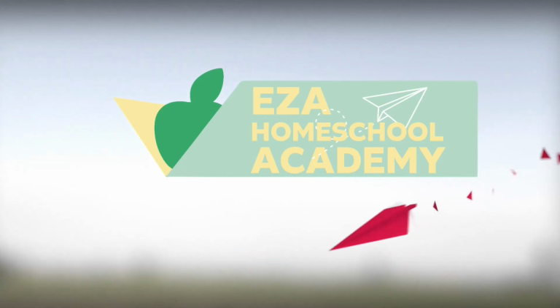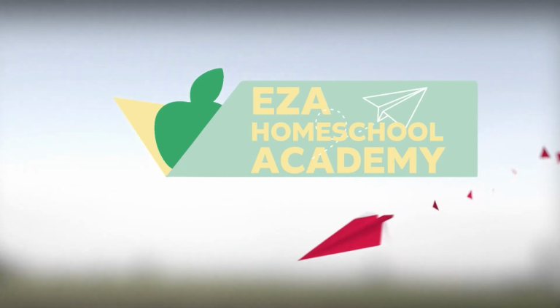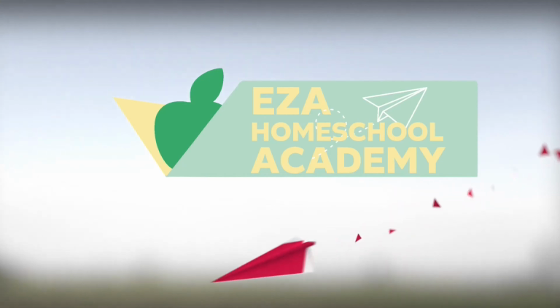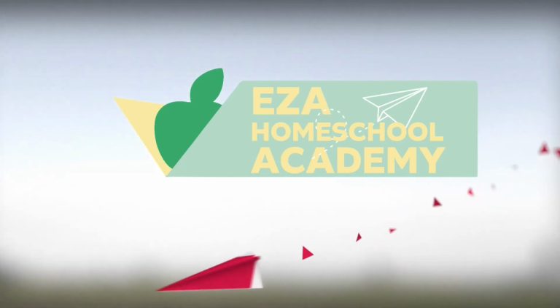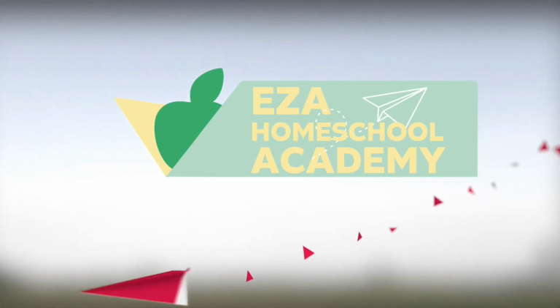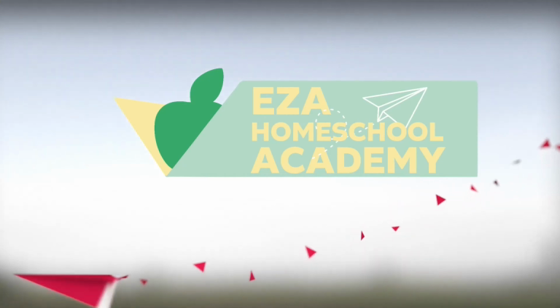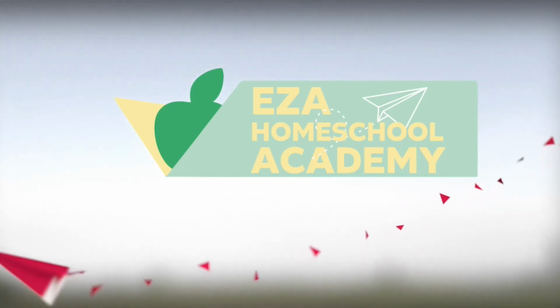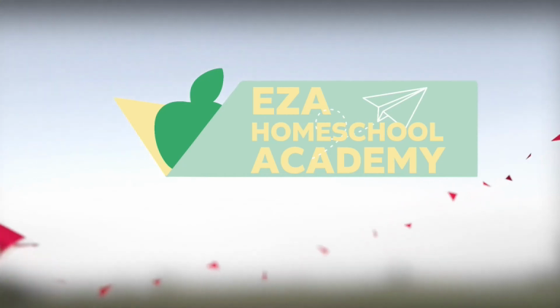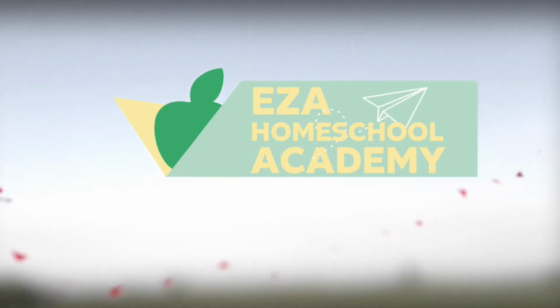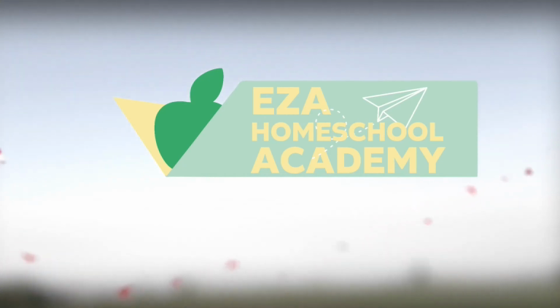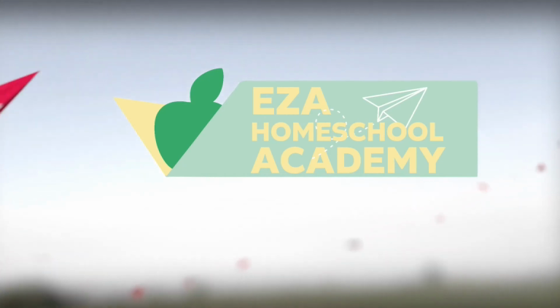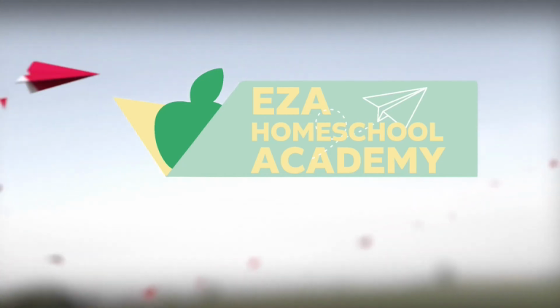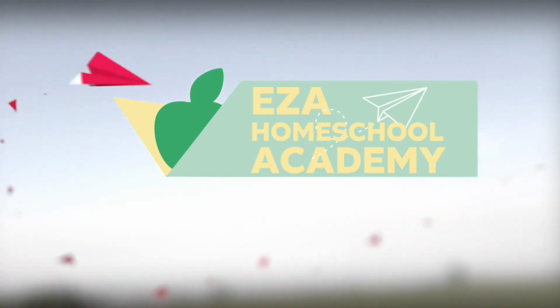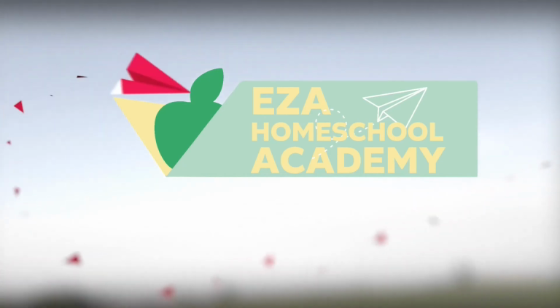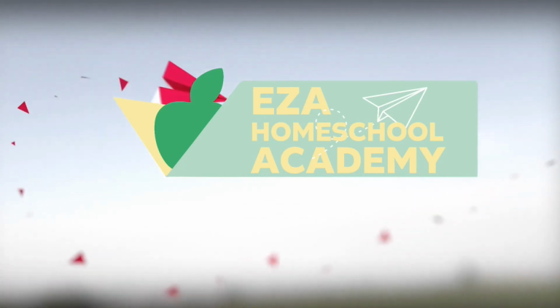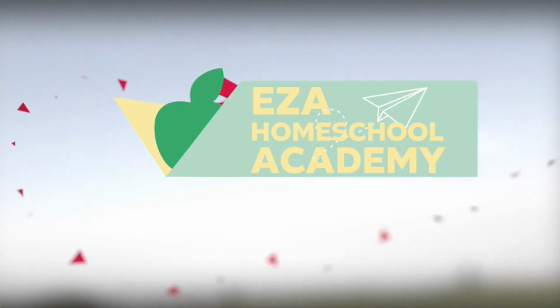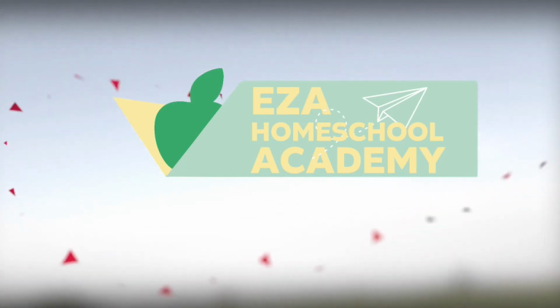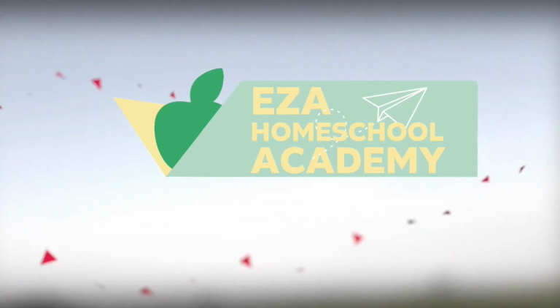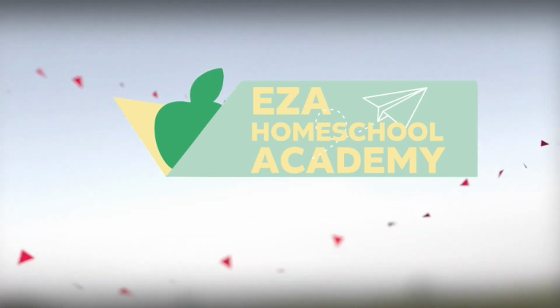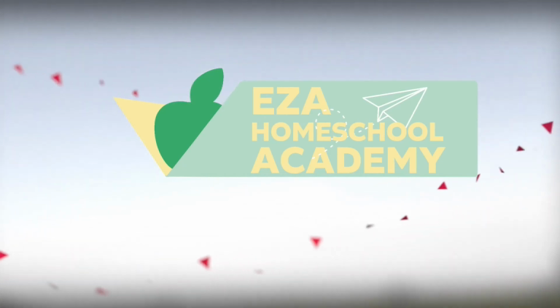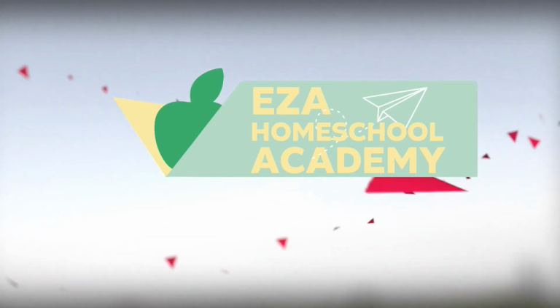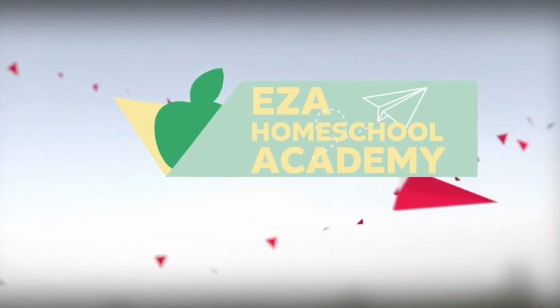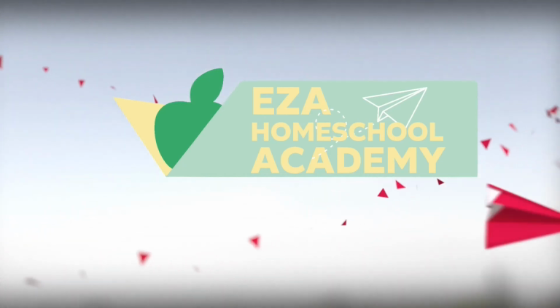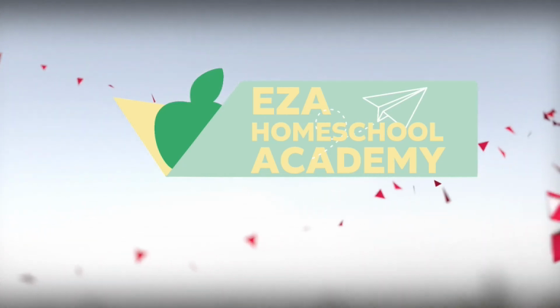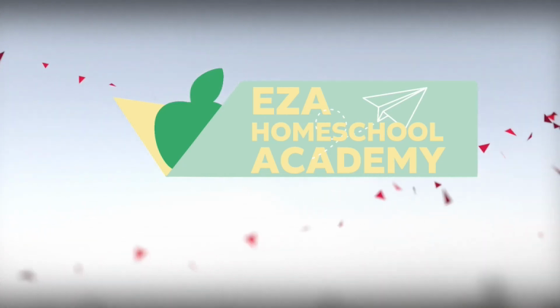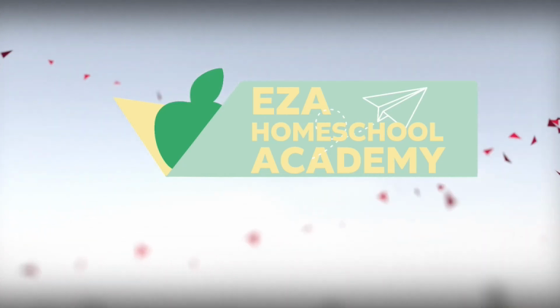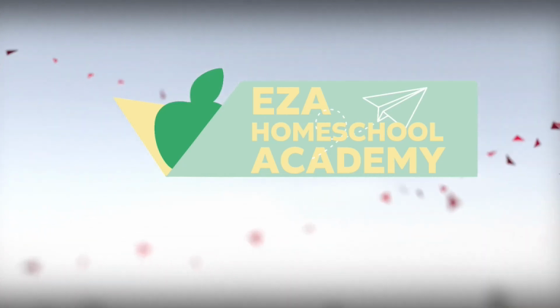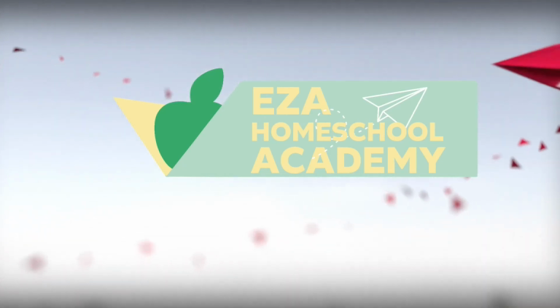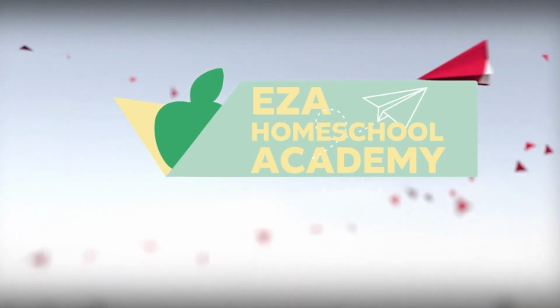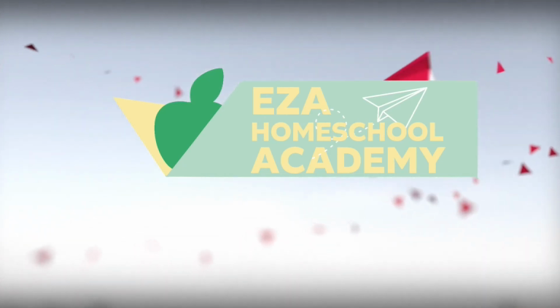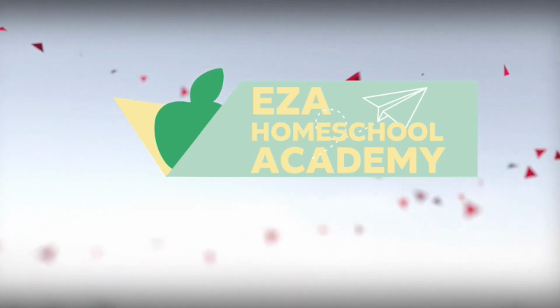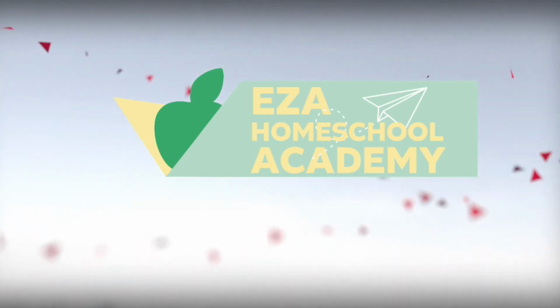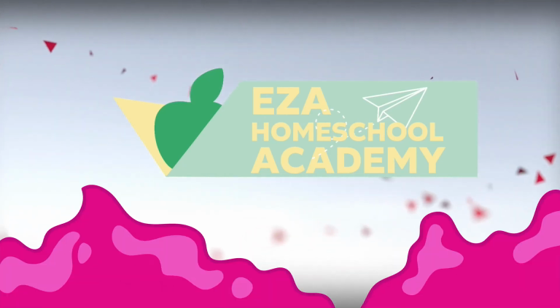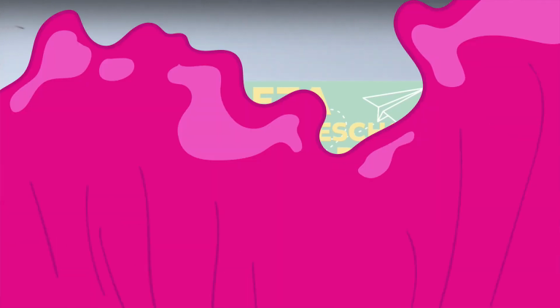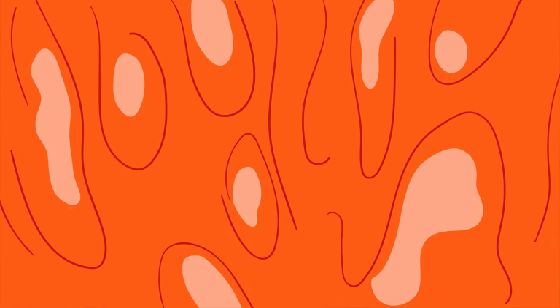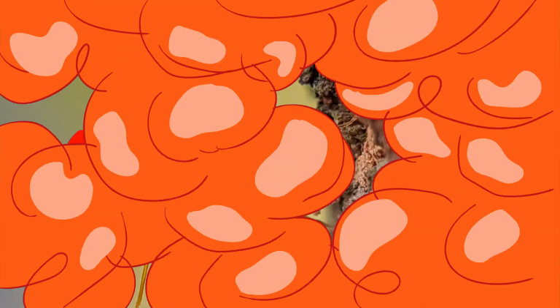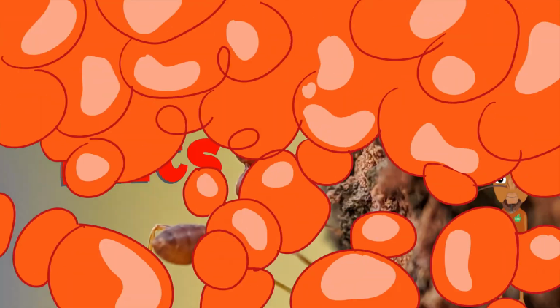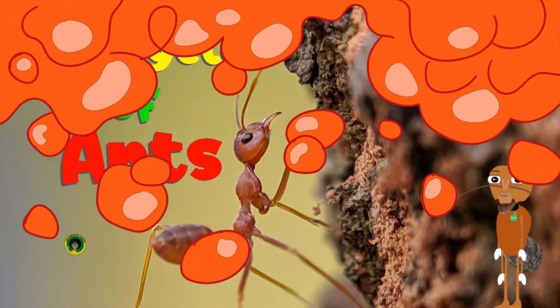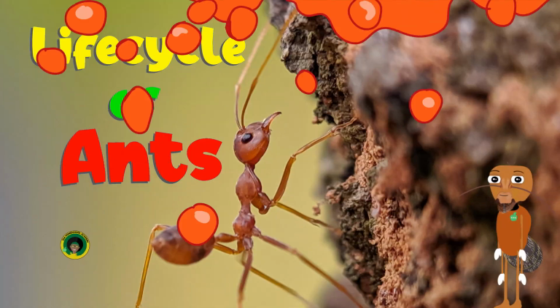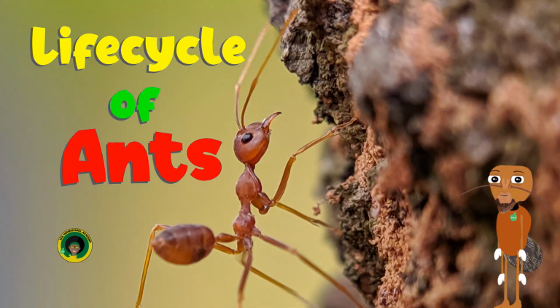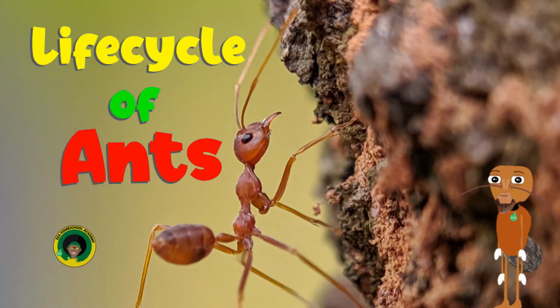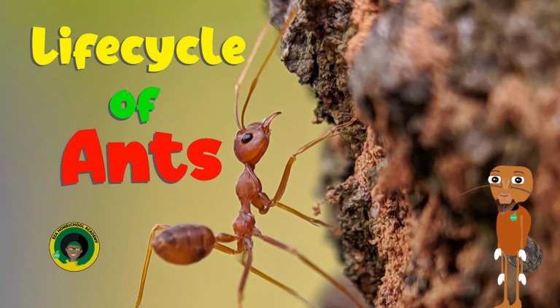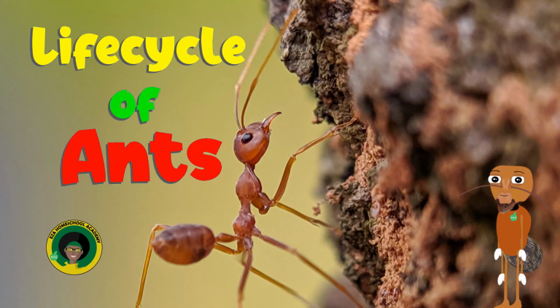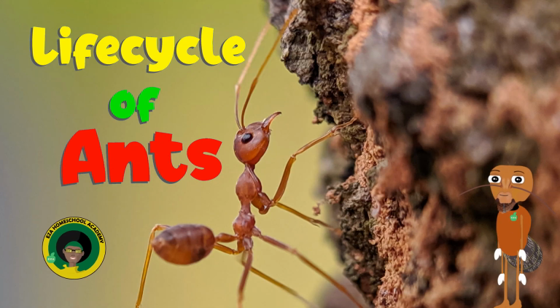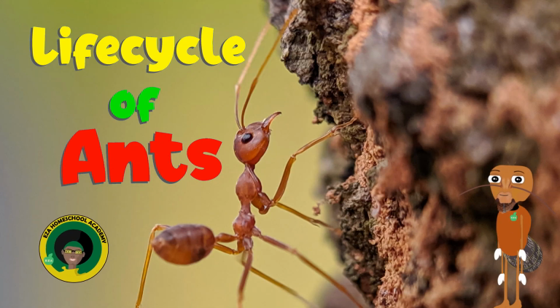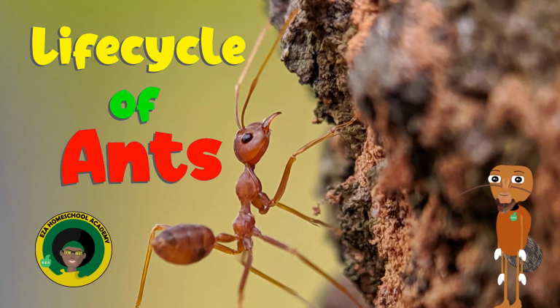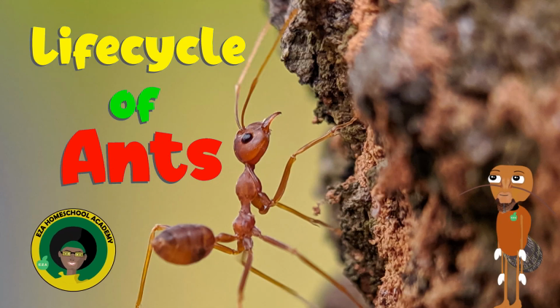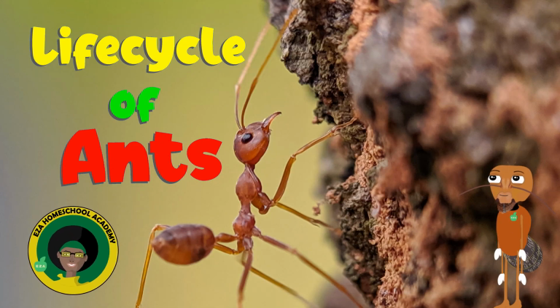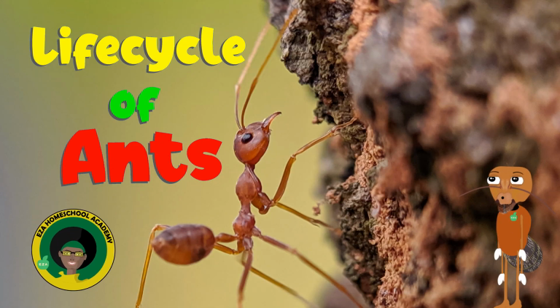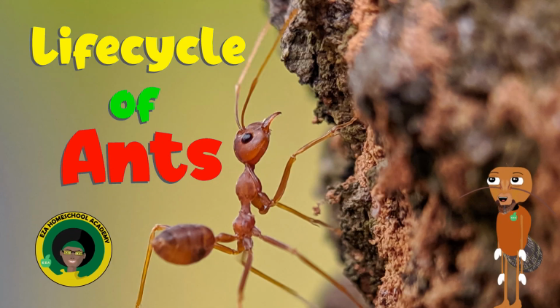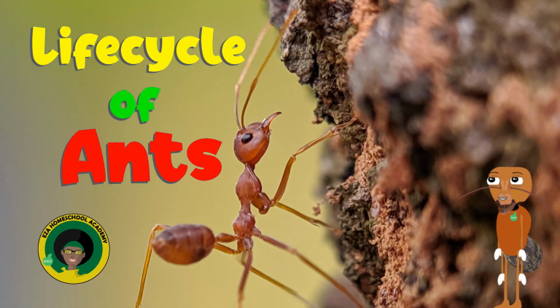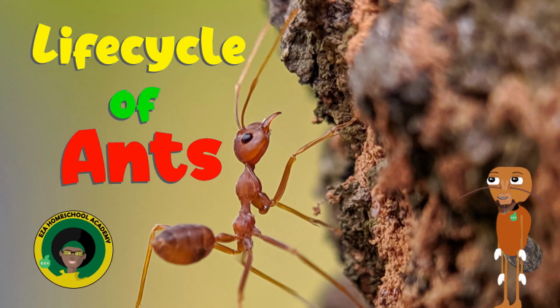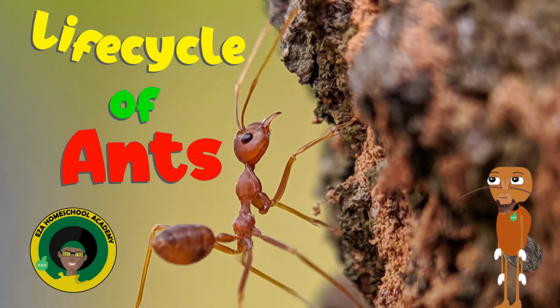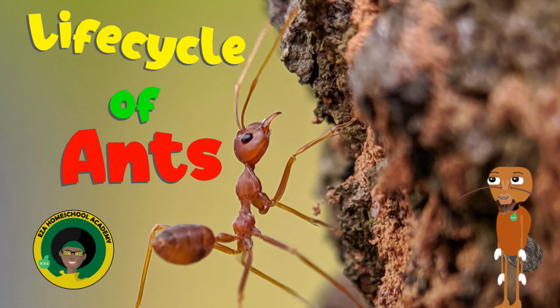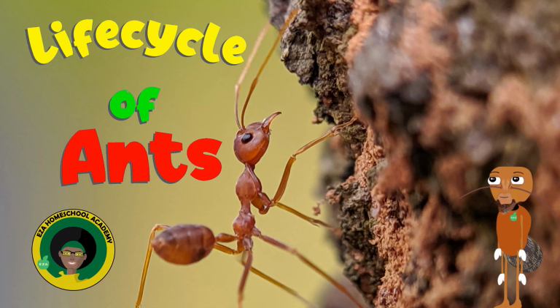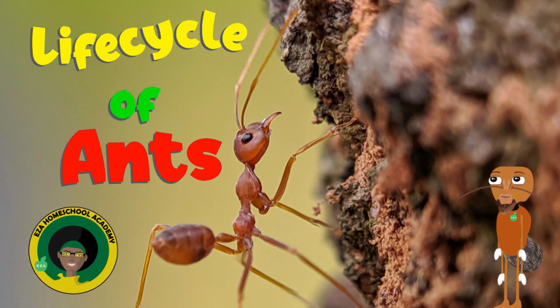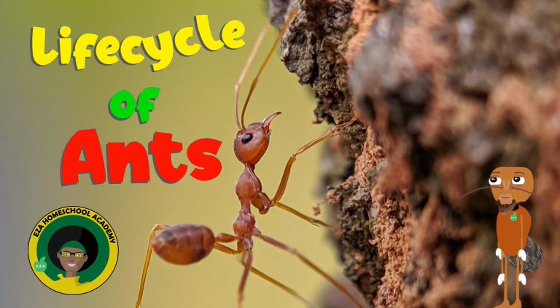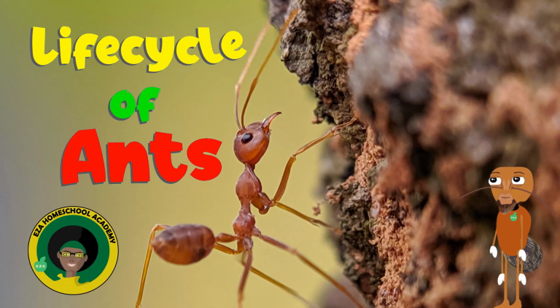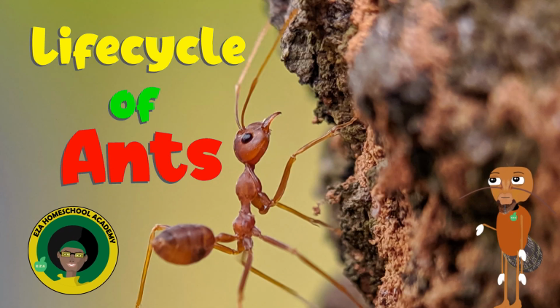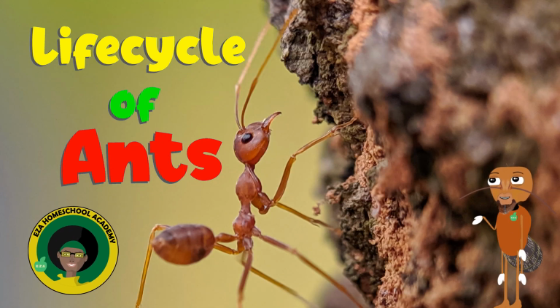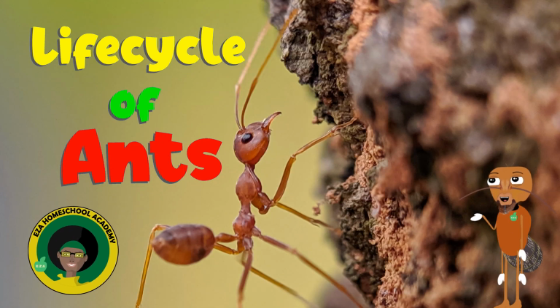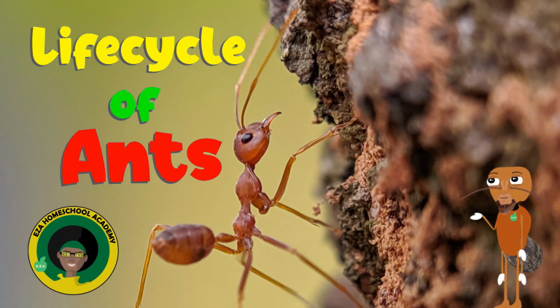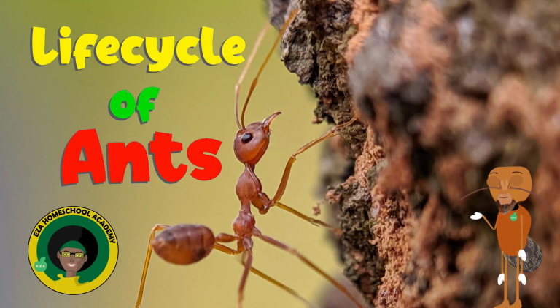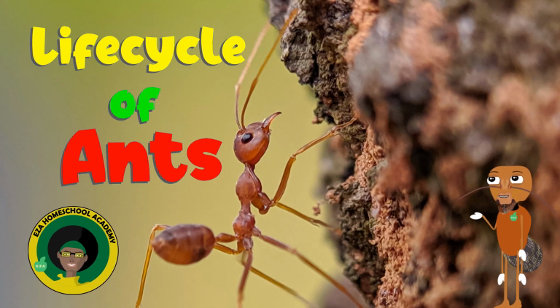Welcome to EZ-A Homeschool Academy. Life Cycle of Ants.